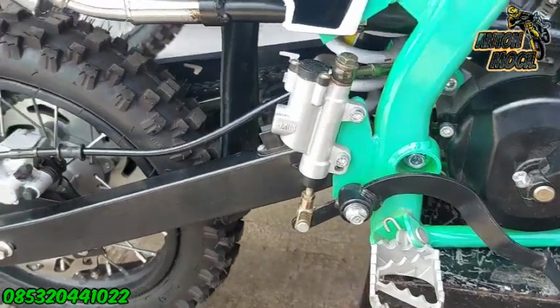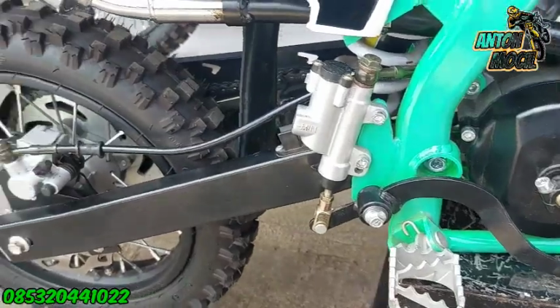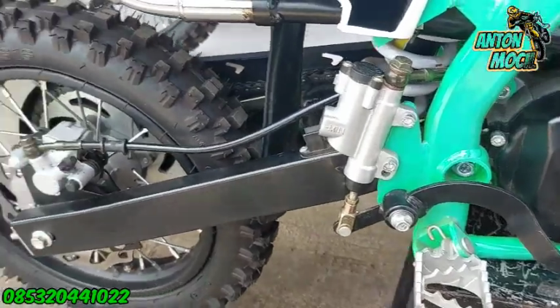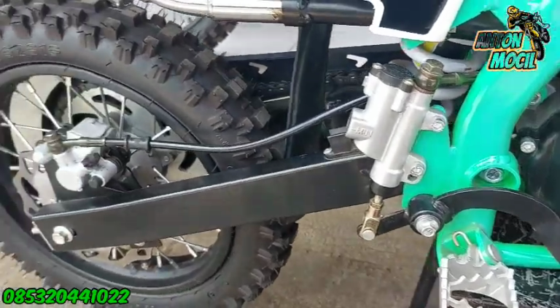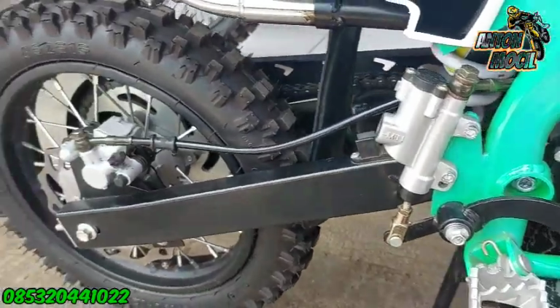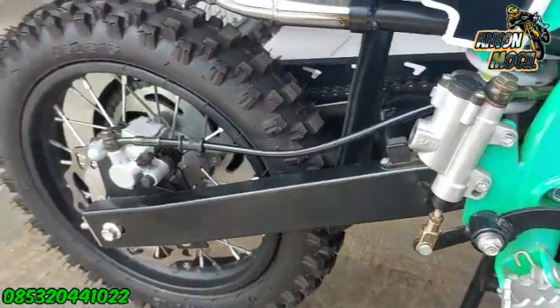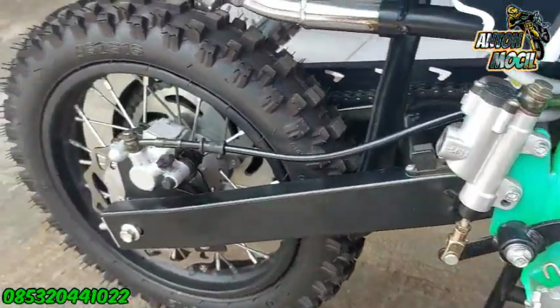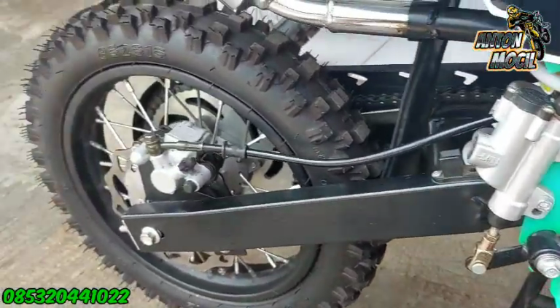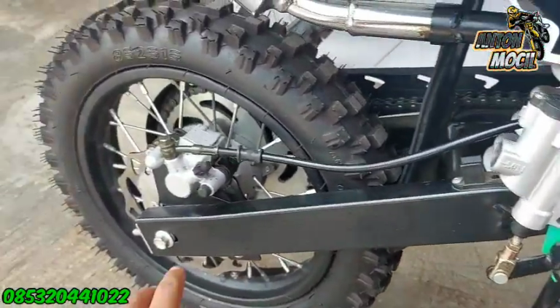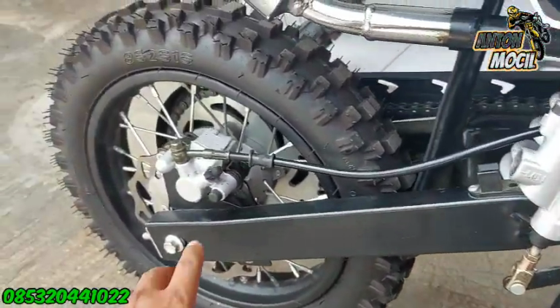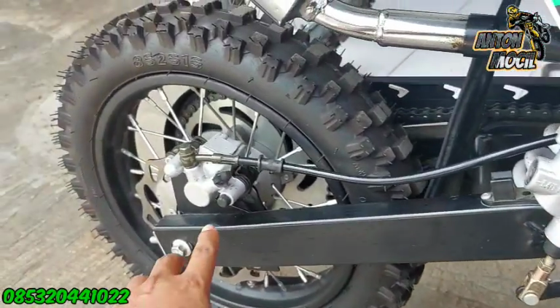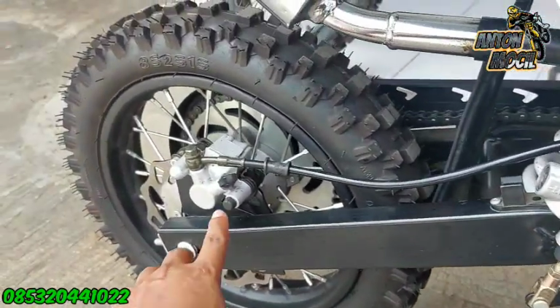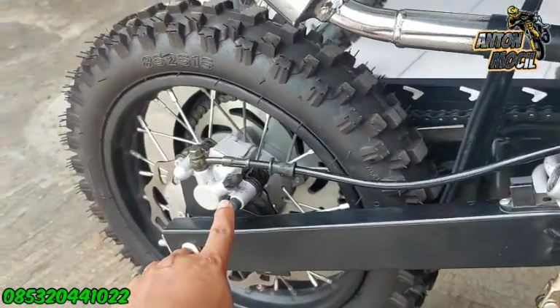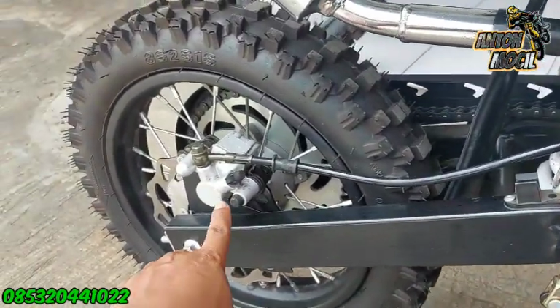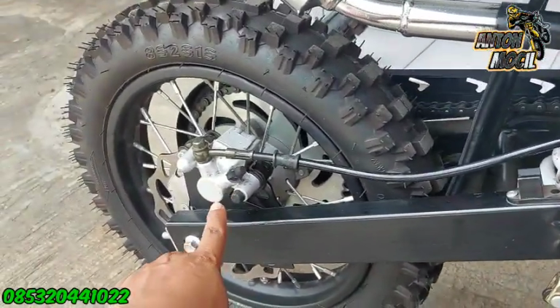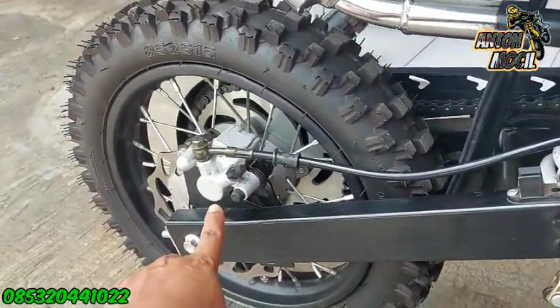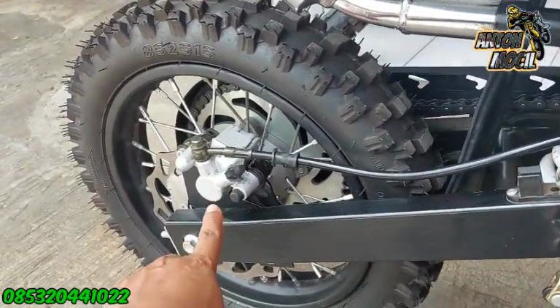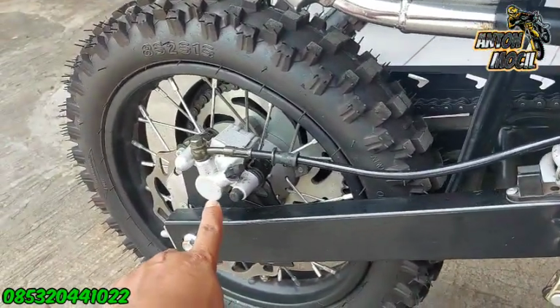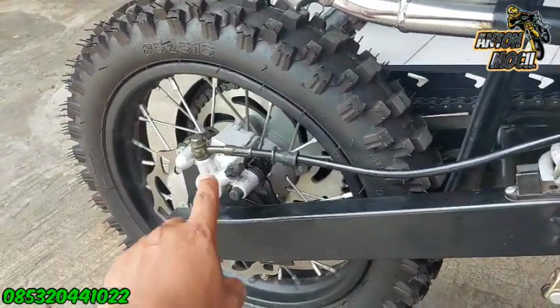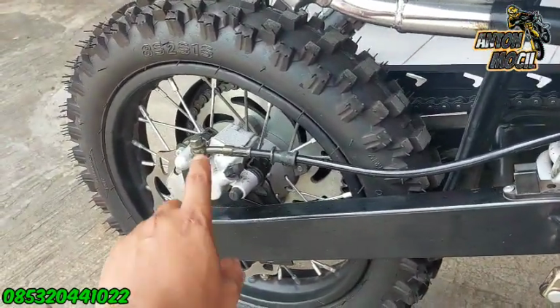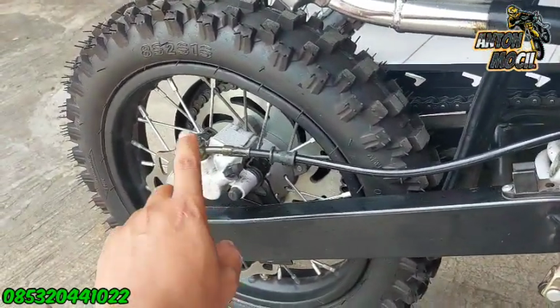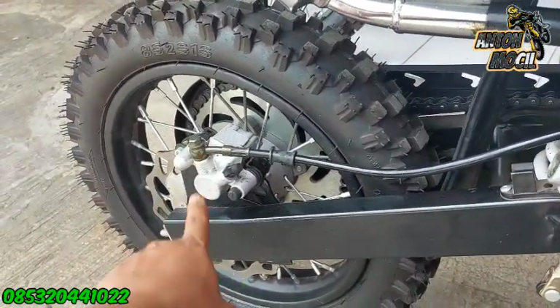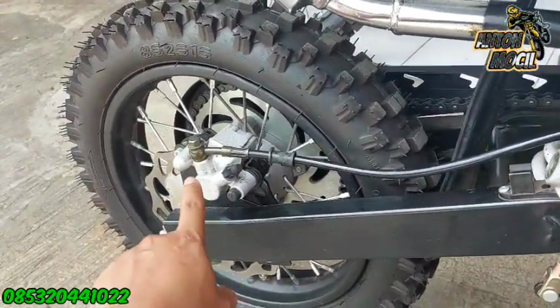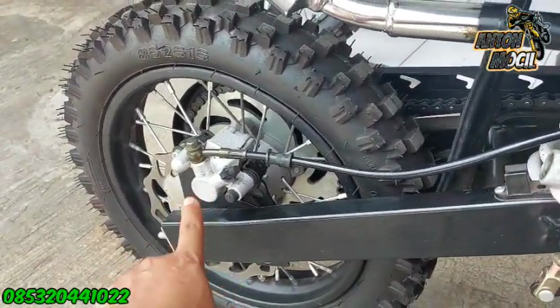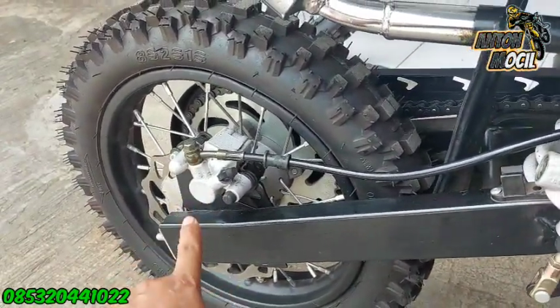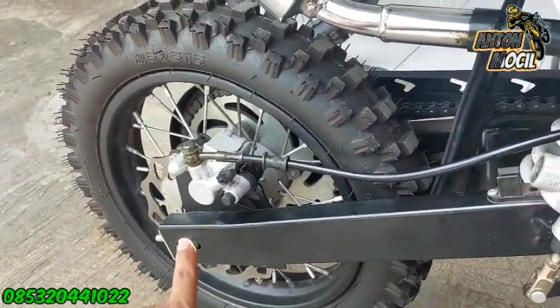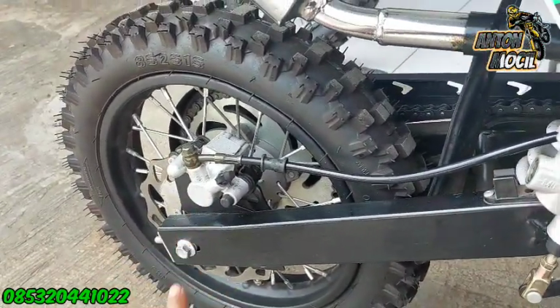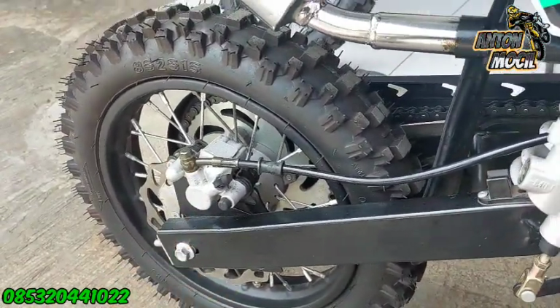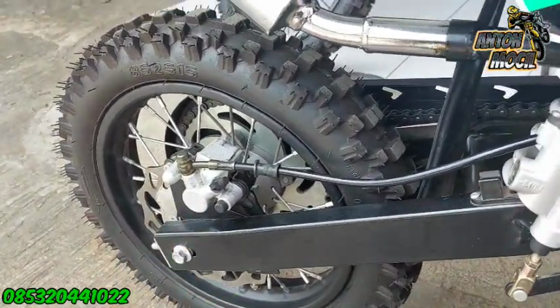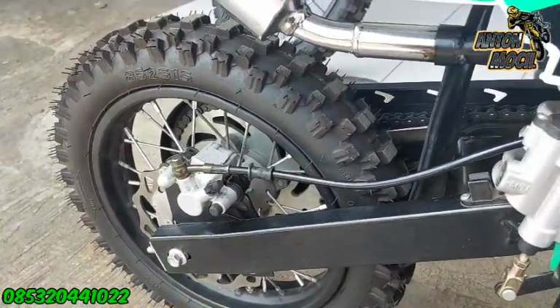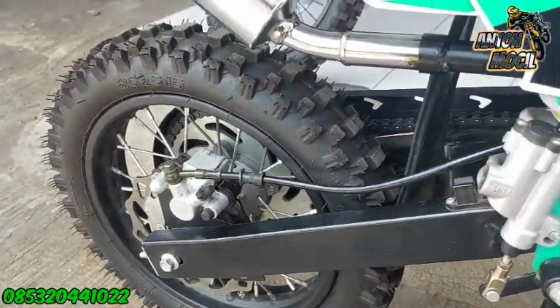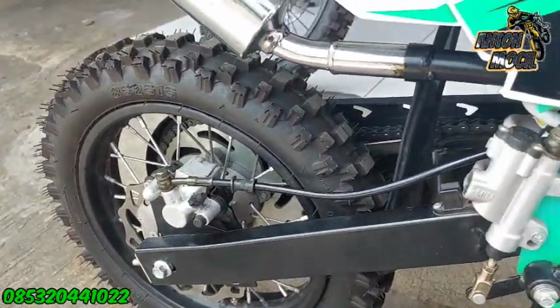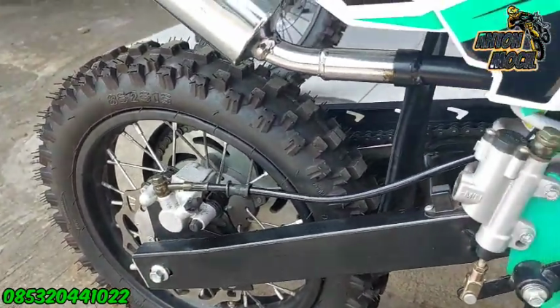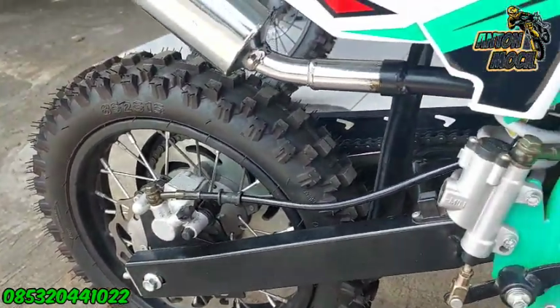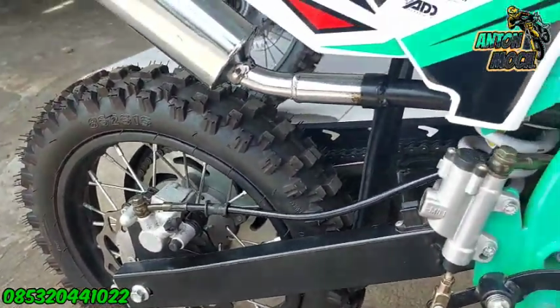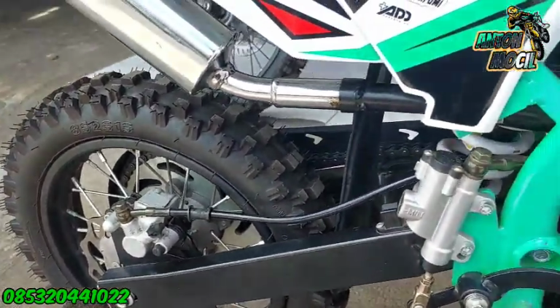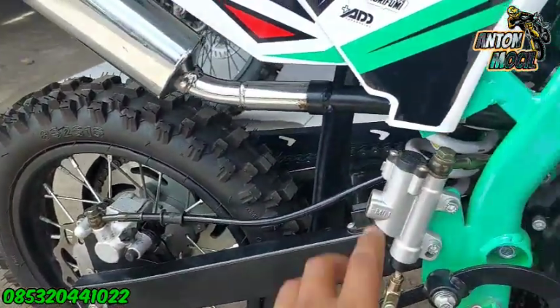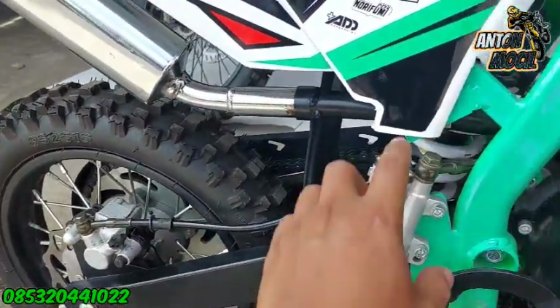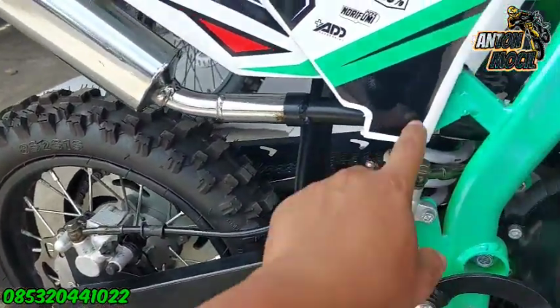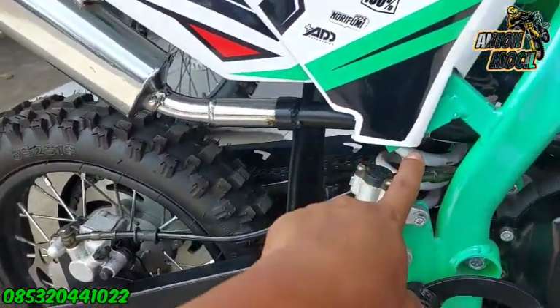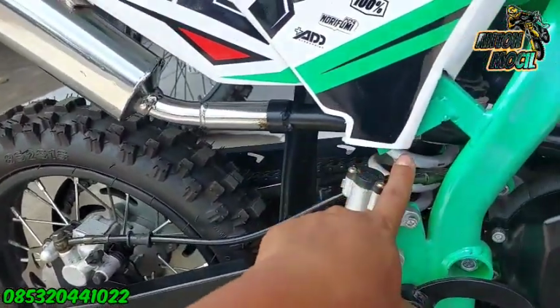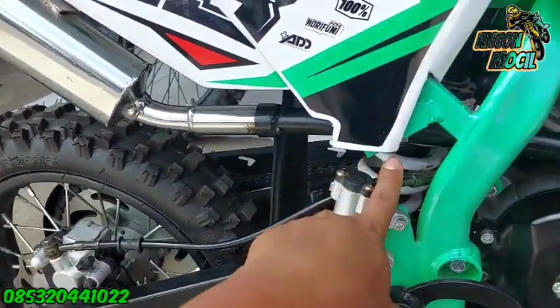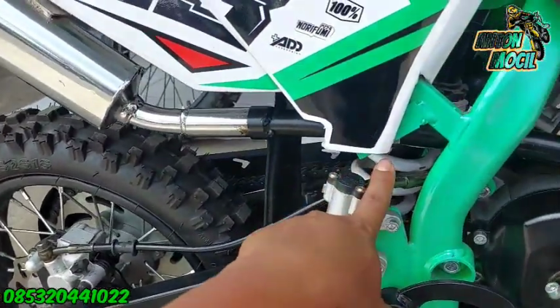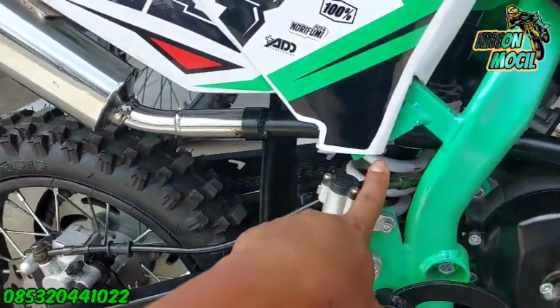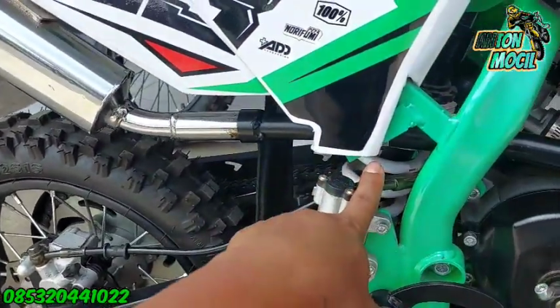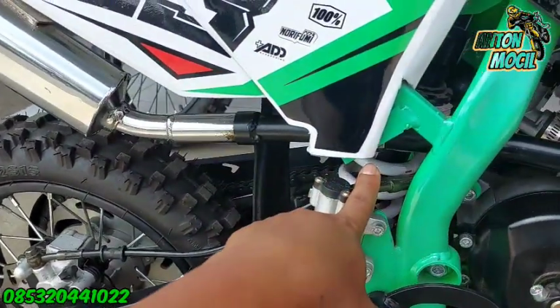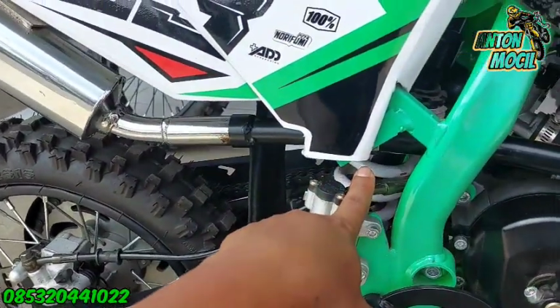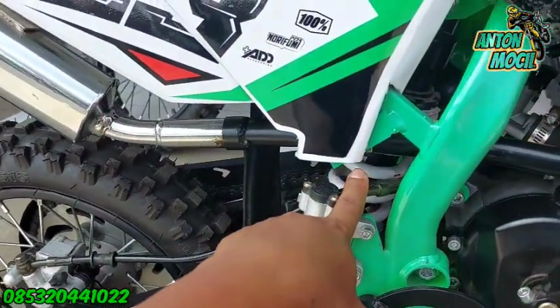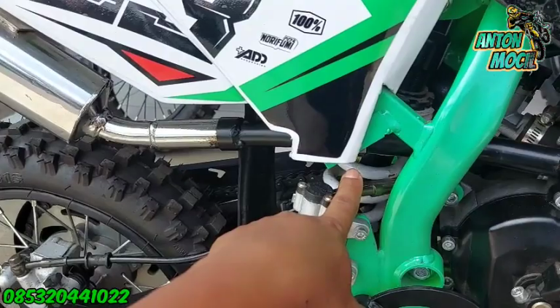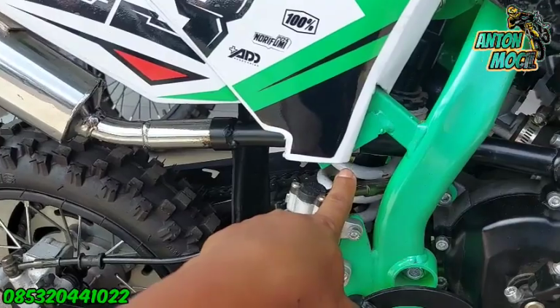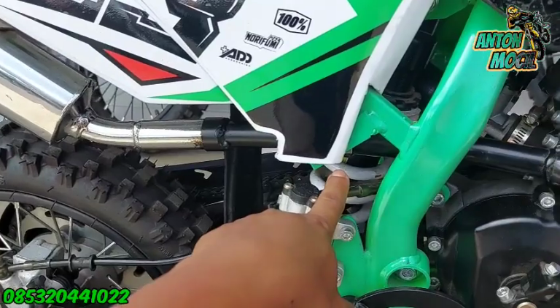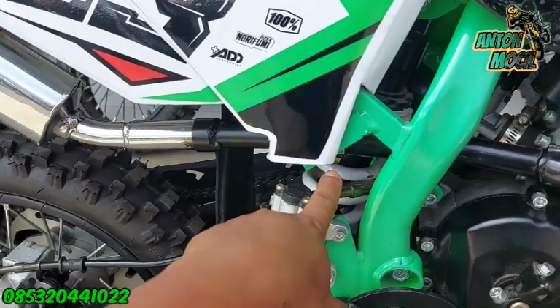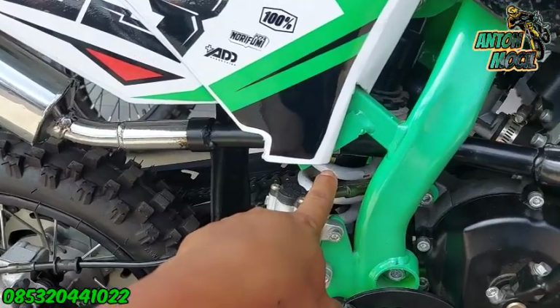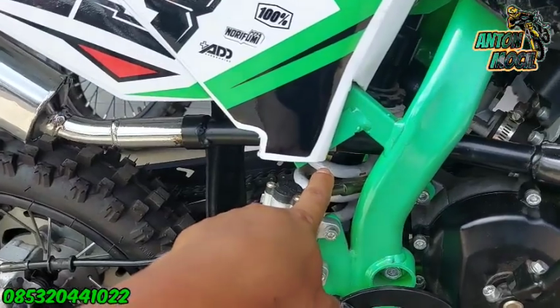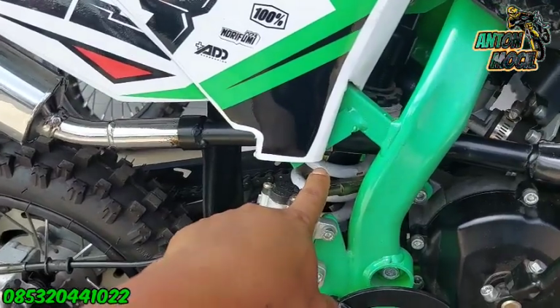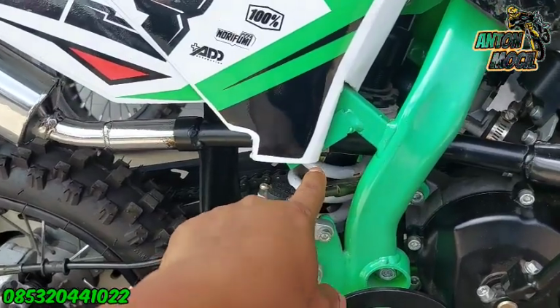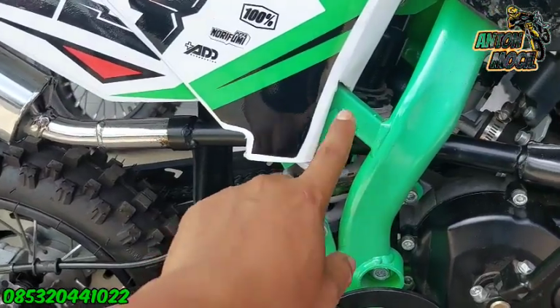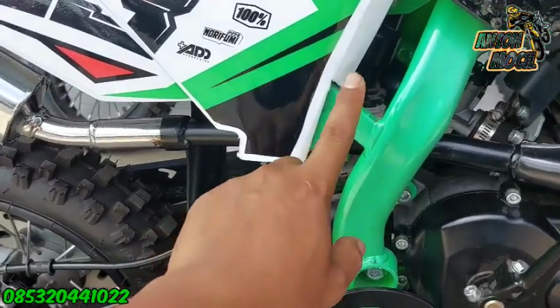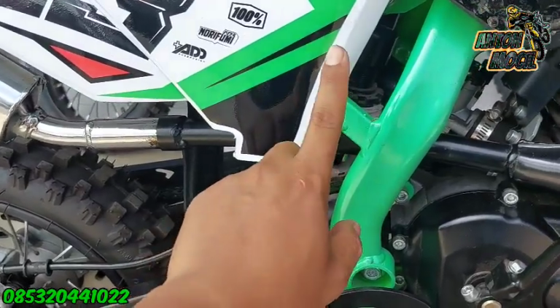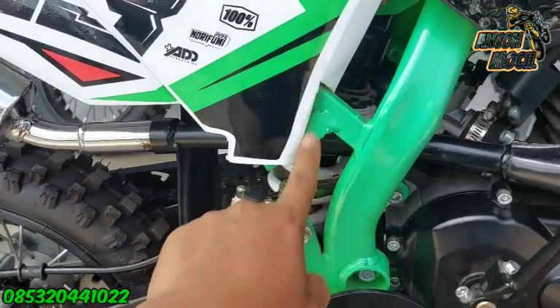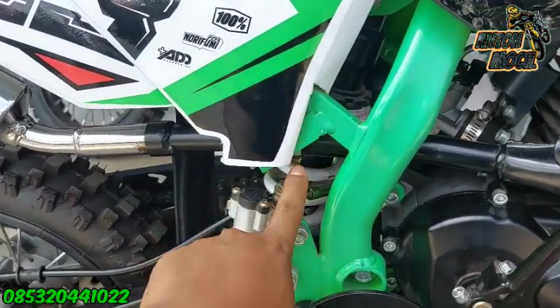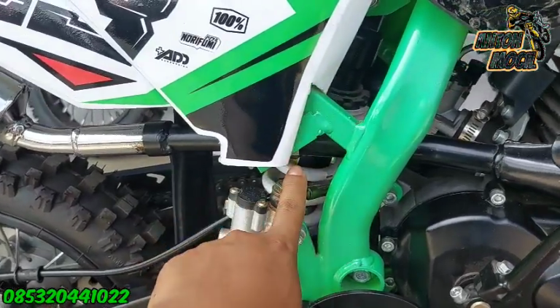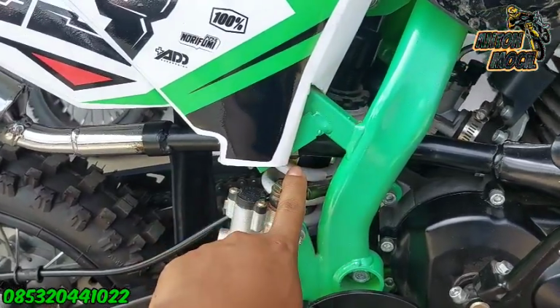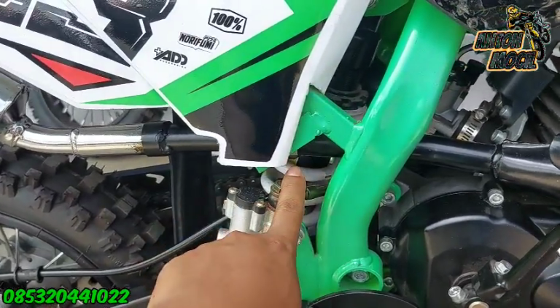Untuk pengereman sendiri ini masih yang belakang gitu diinjak di sebelah kanan ya. Nah ini untuk pengereman belakang udah cakram seperti ini. Untuk suspensi belakang ini sudah menggunakan model monoshock ya.